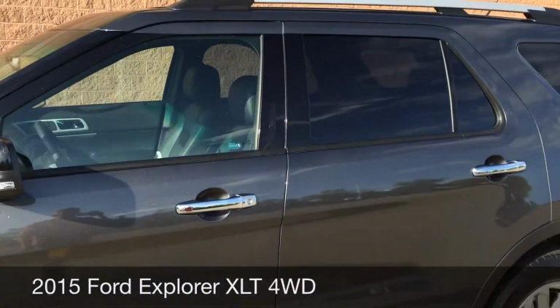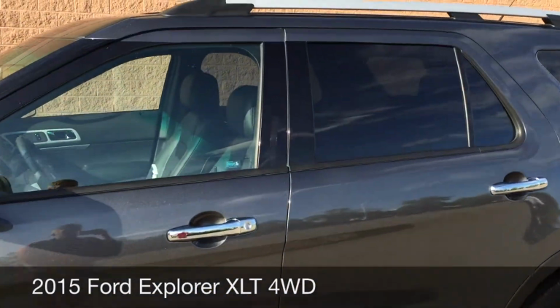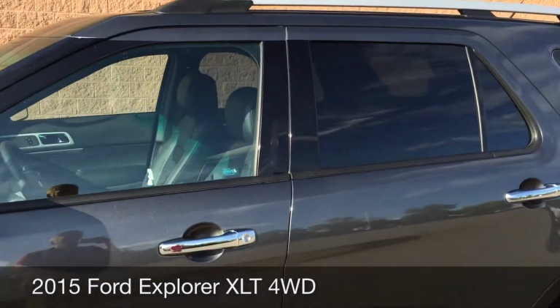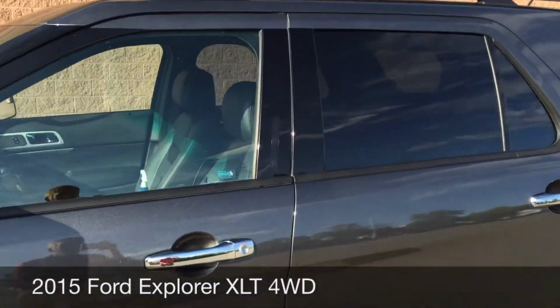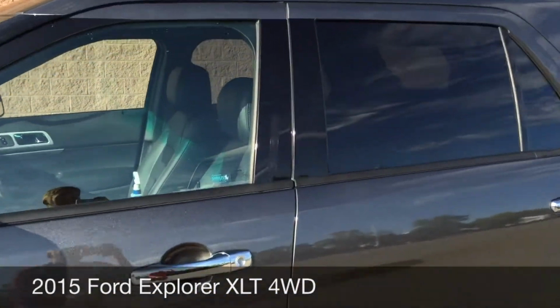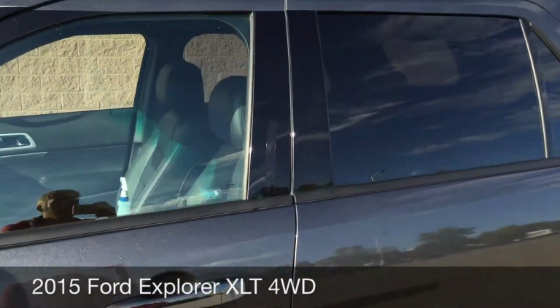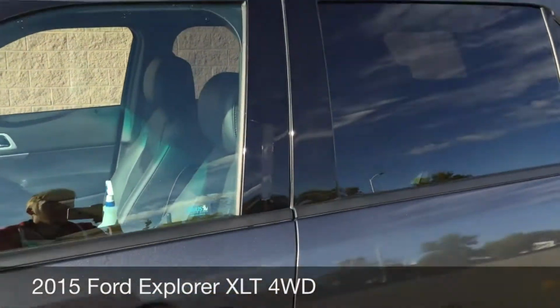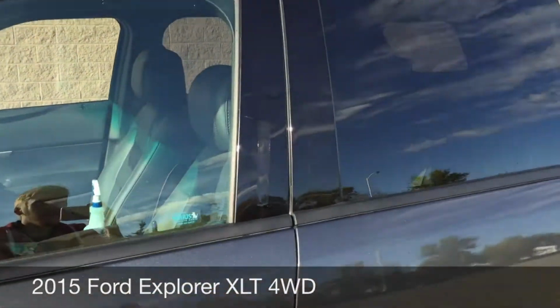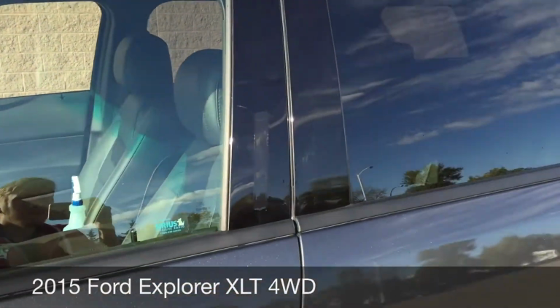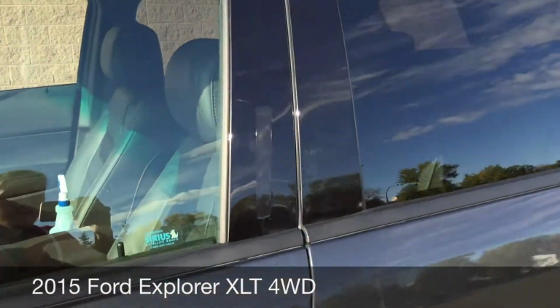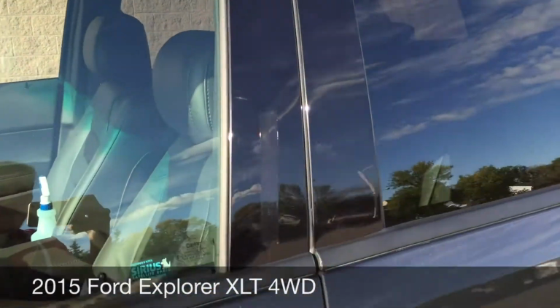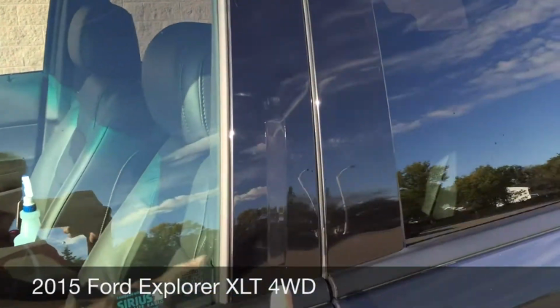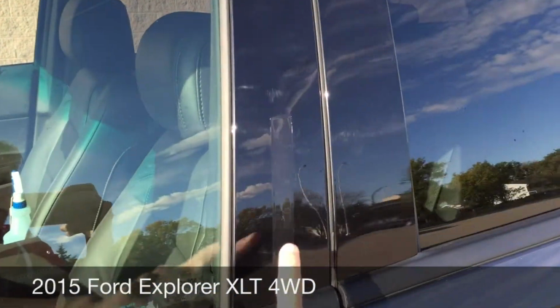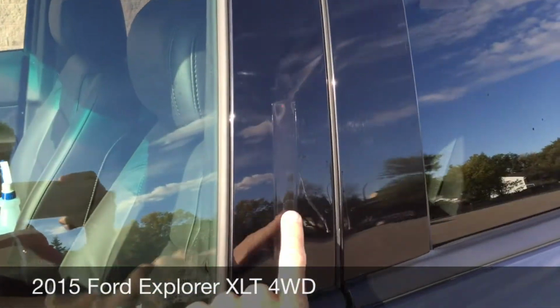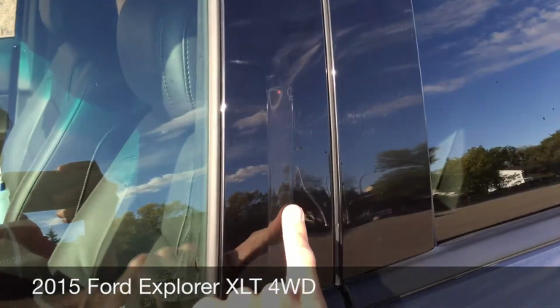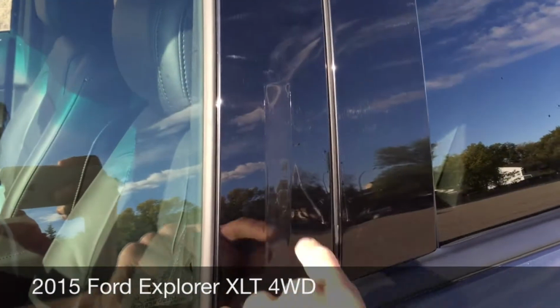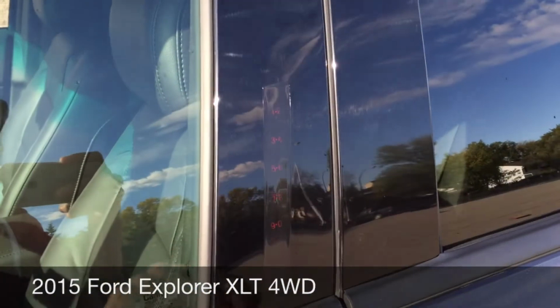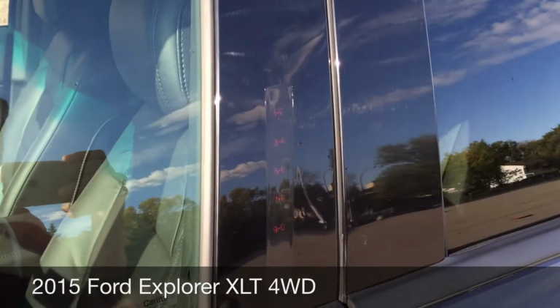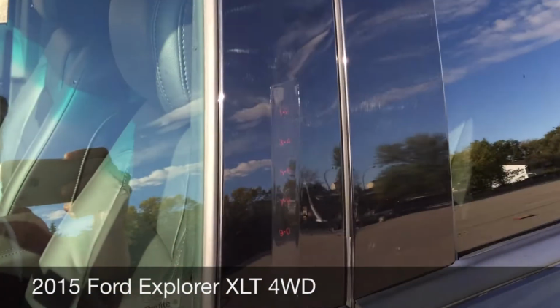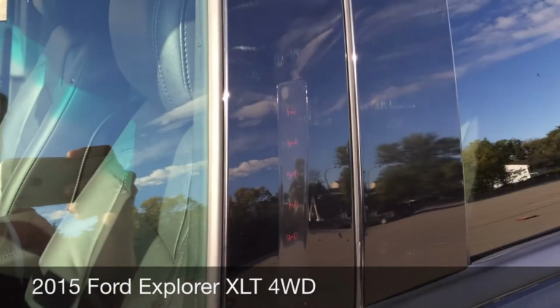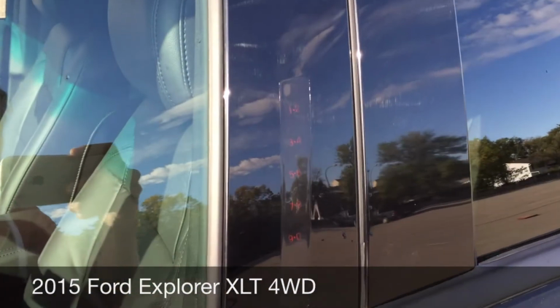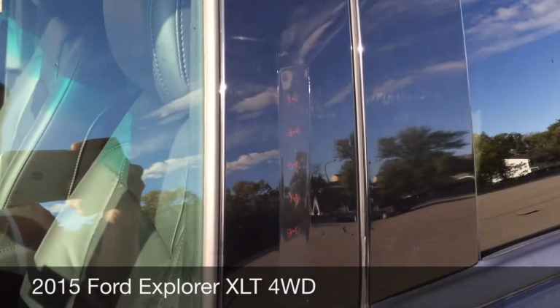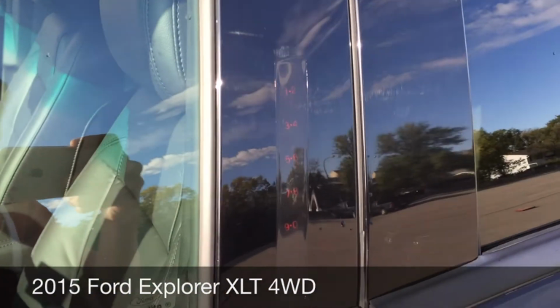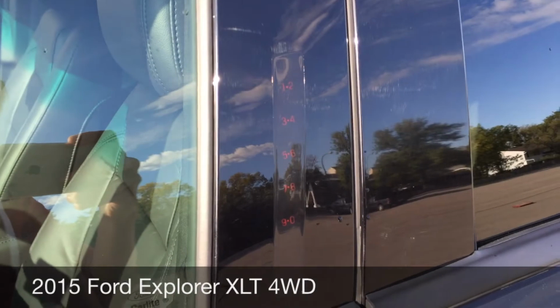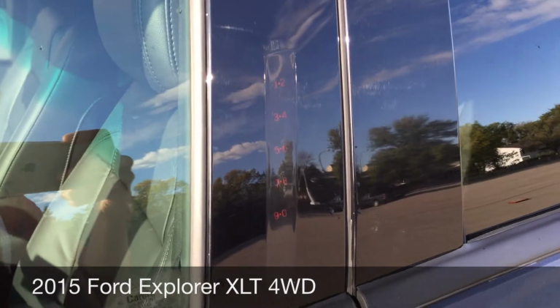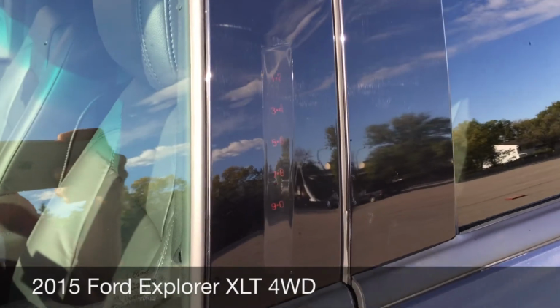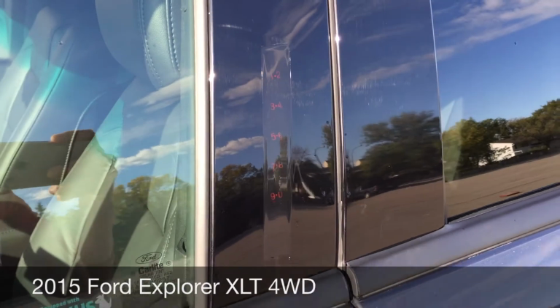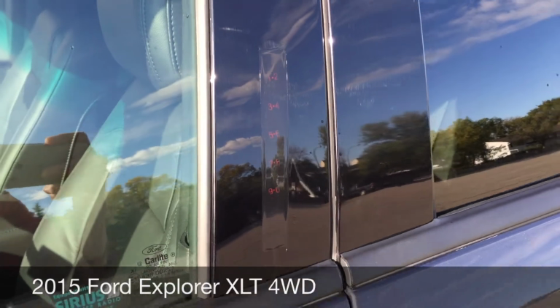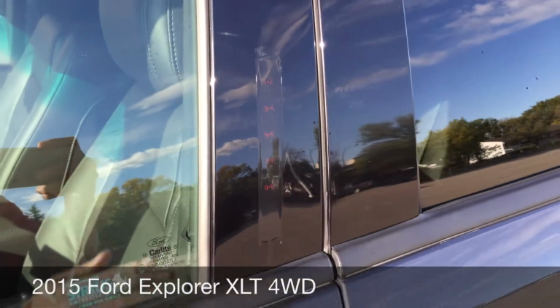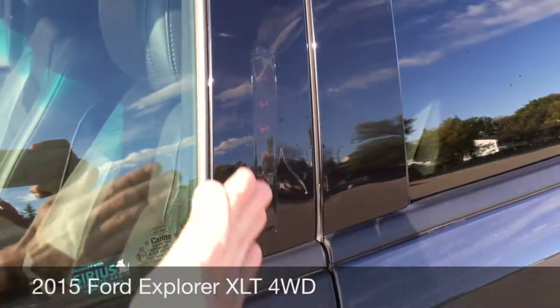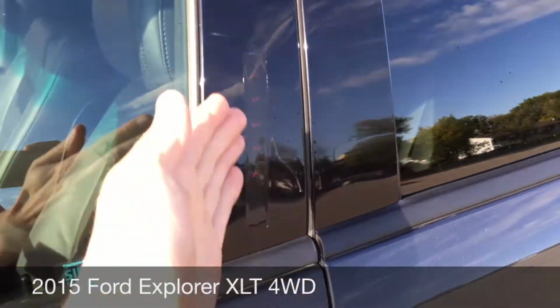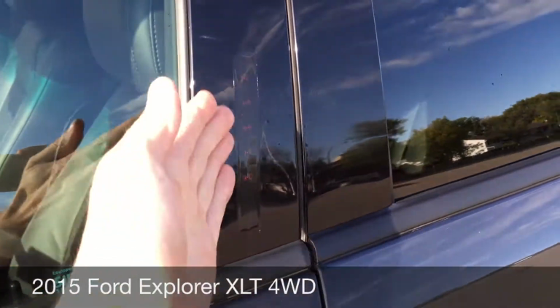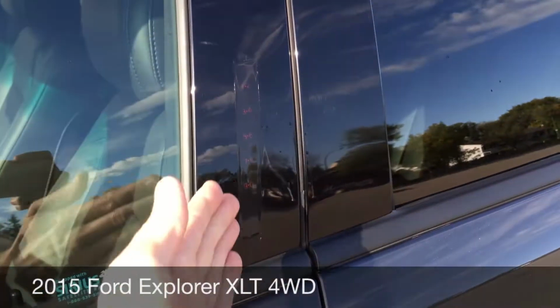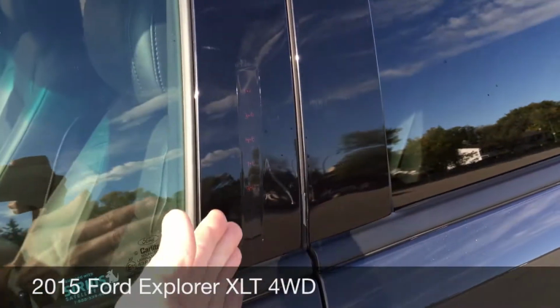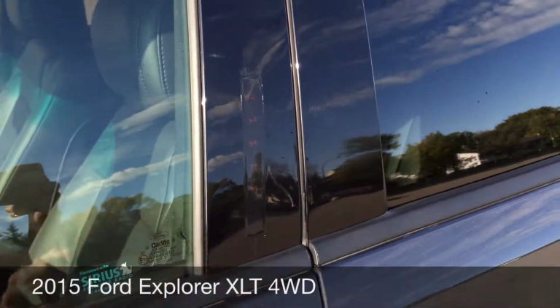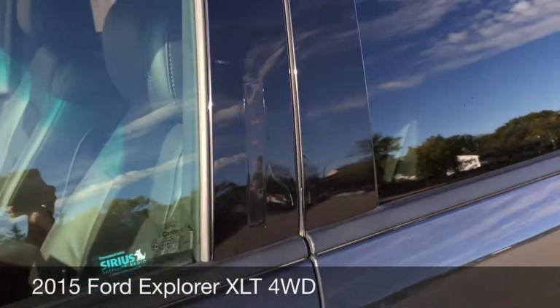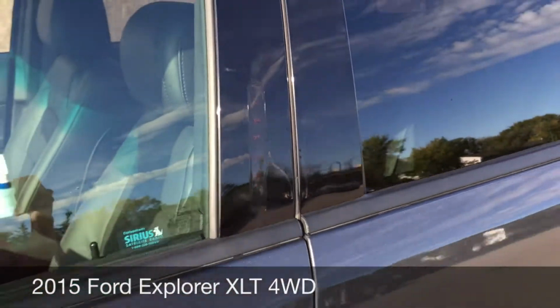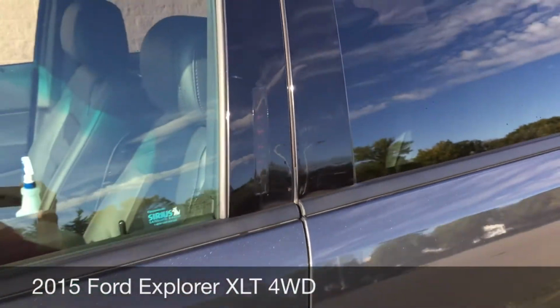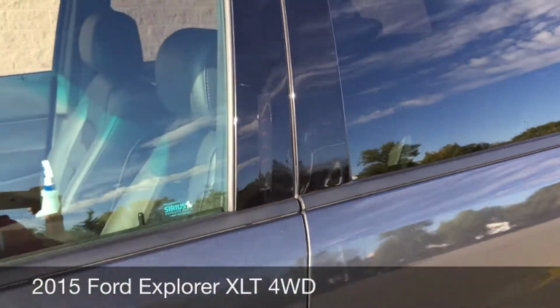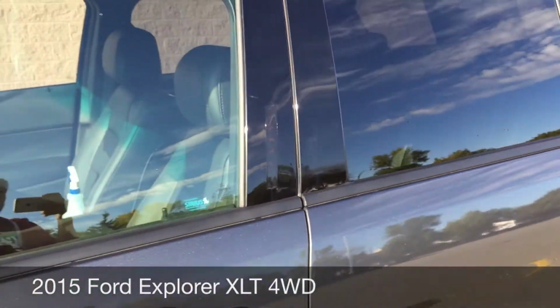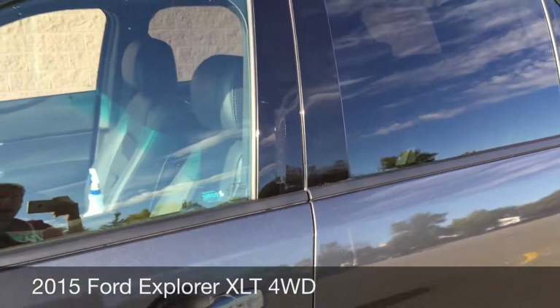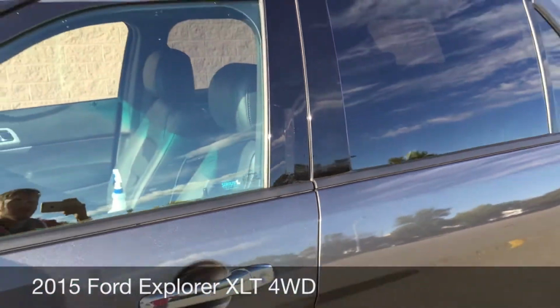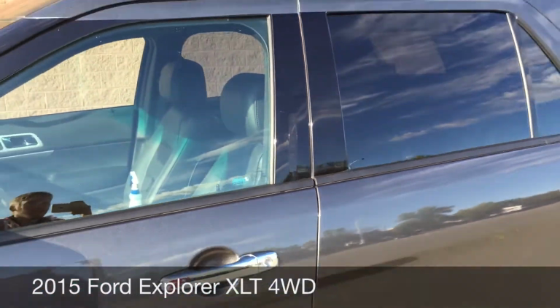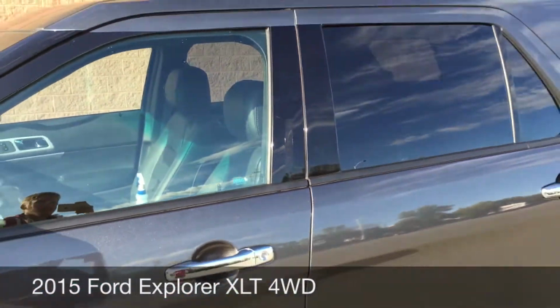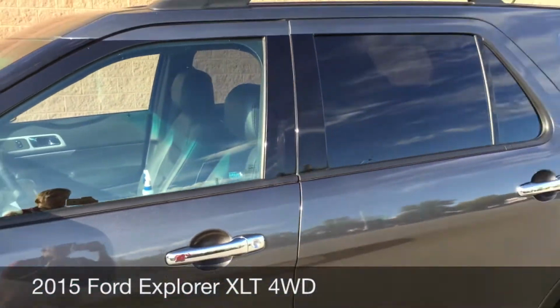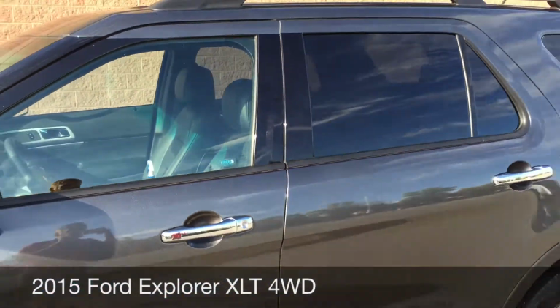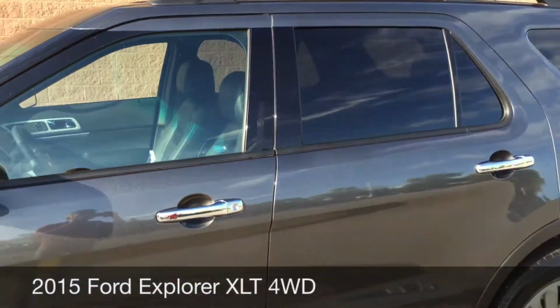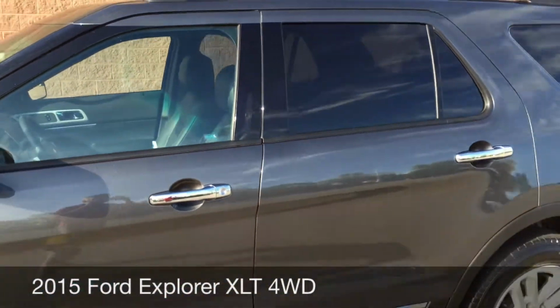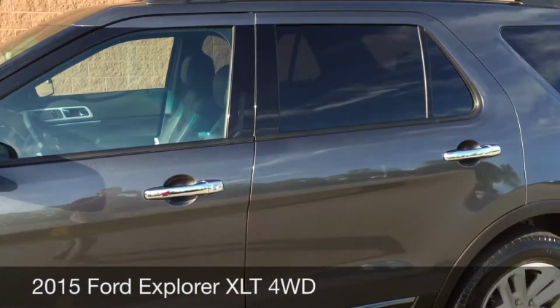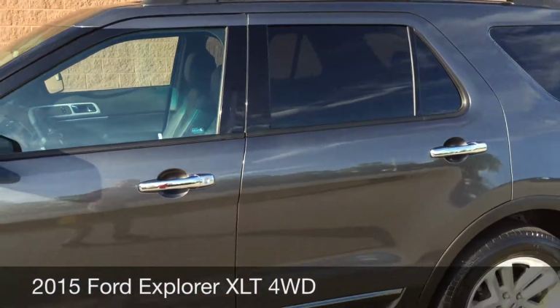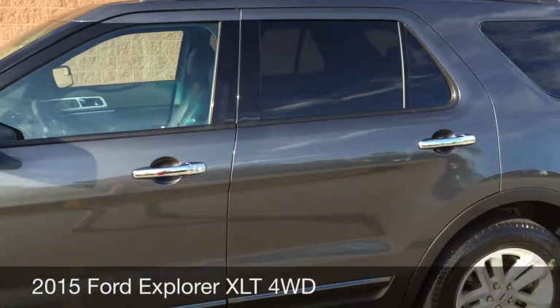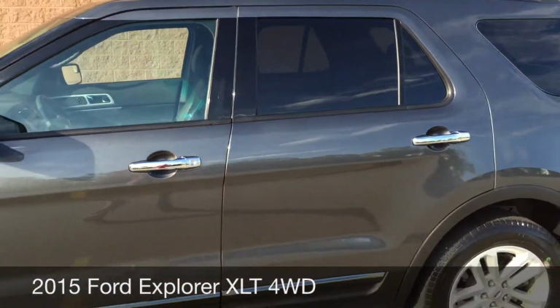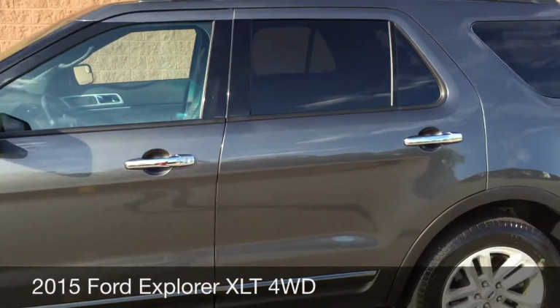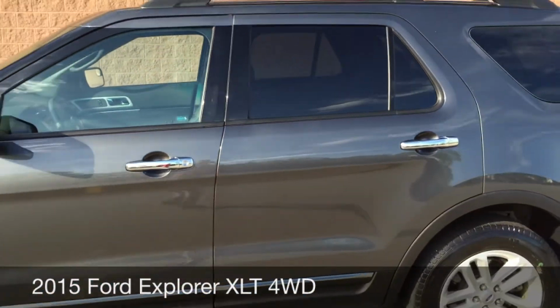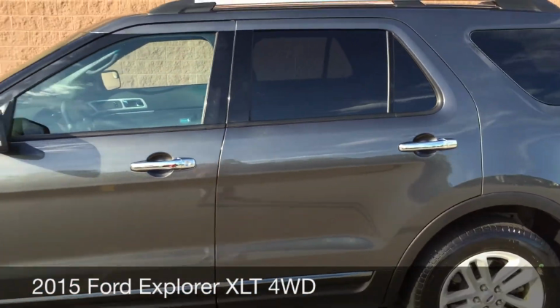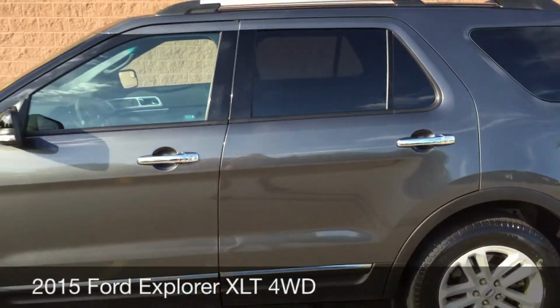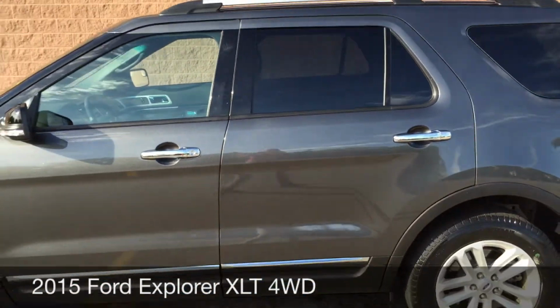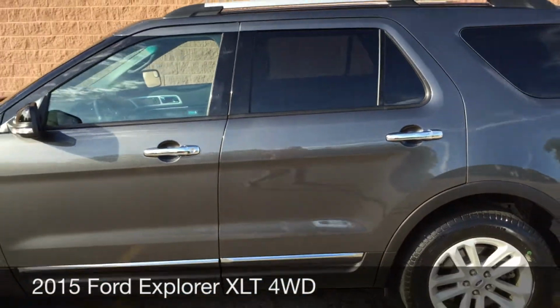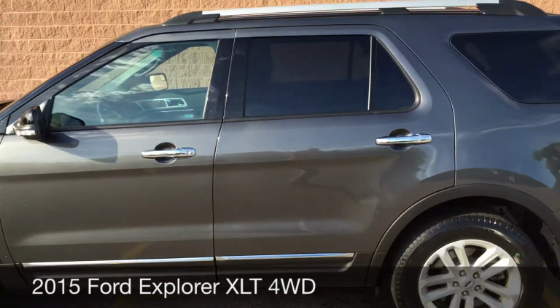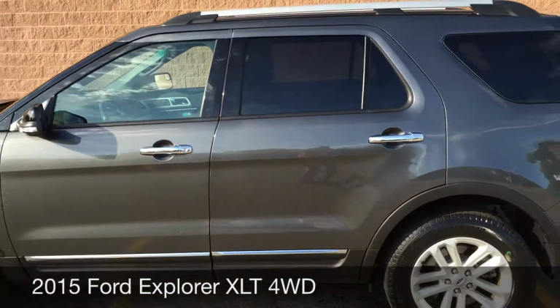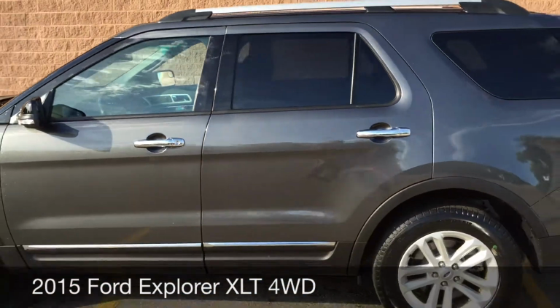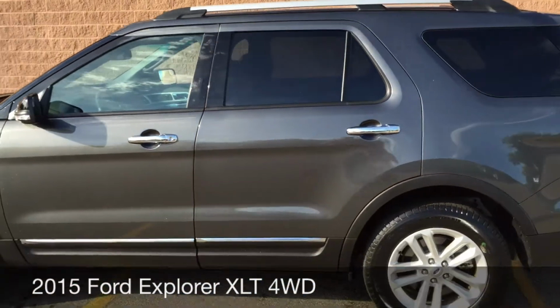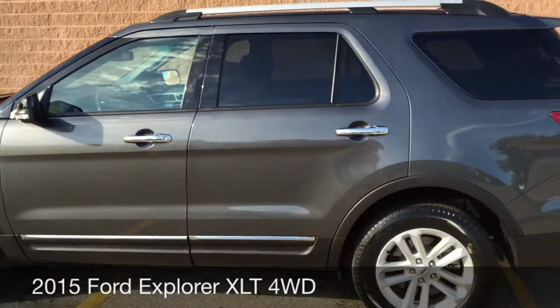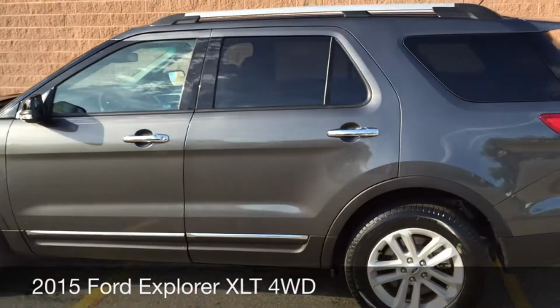I want to zoom in here to show you the keypad entry — it's just right there. You punch in the key code and you'll be able to get into your vehicle.